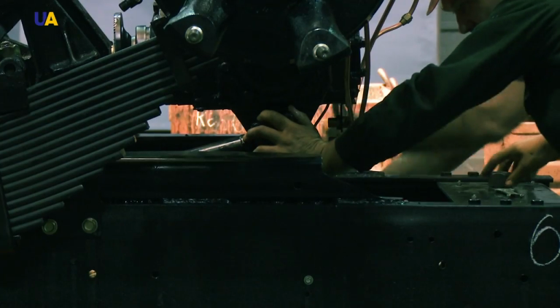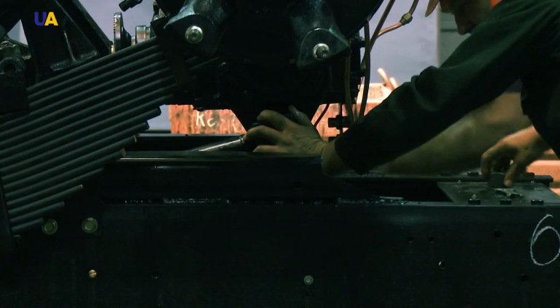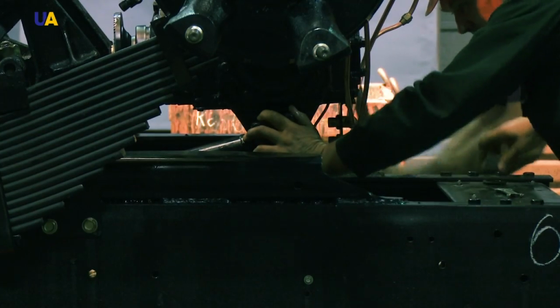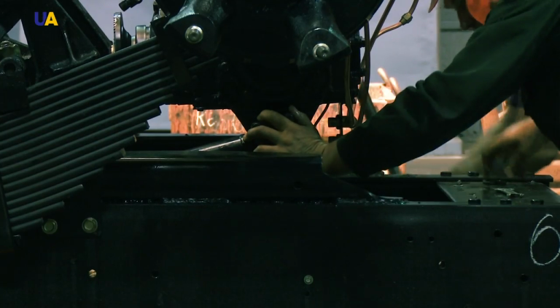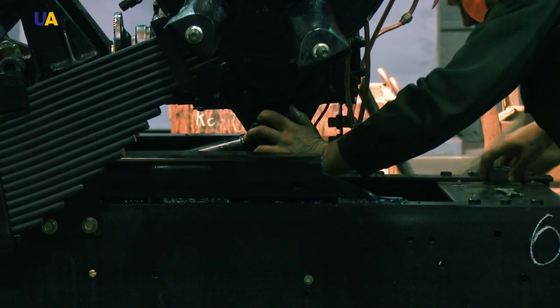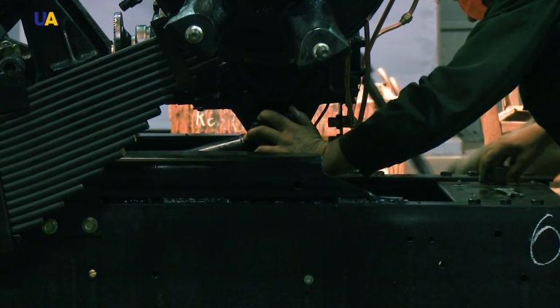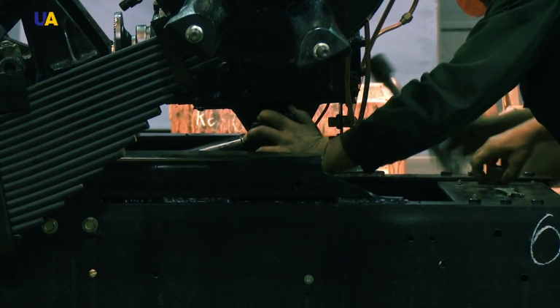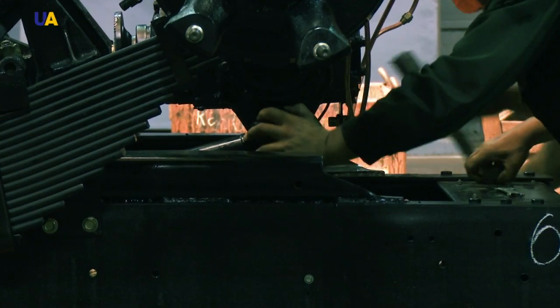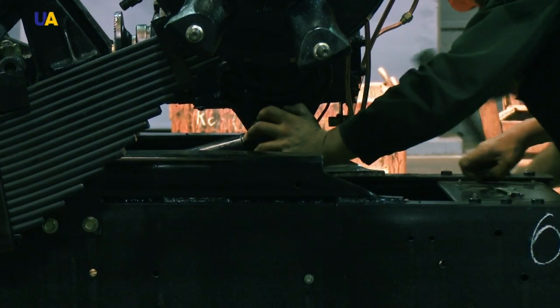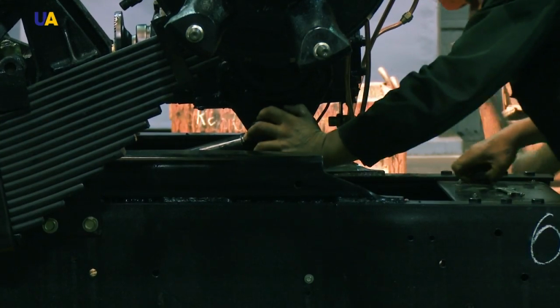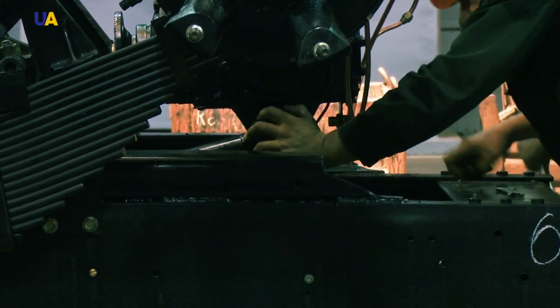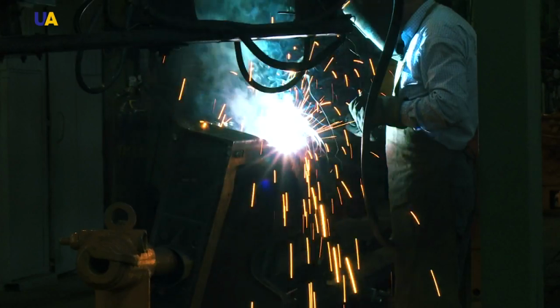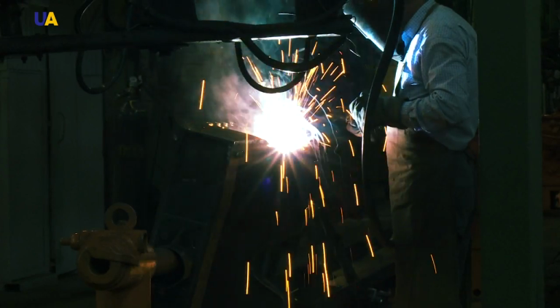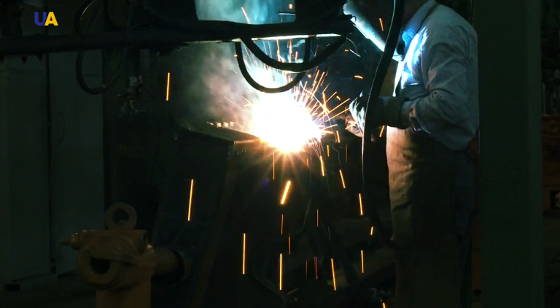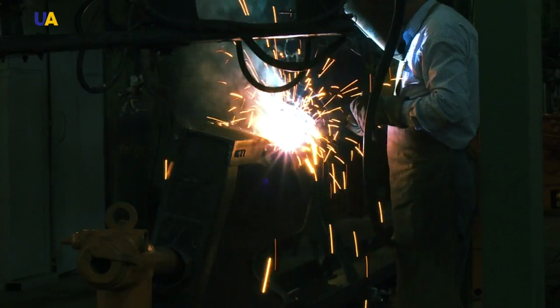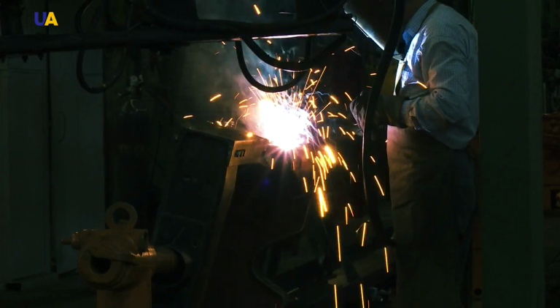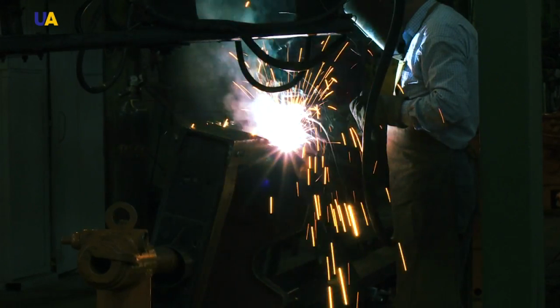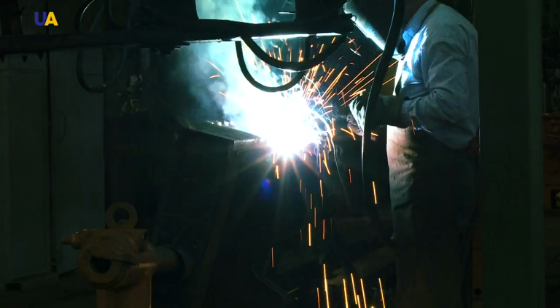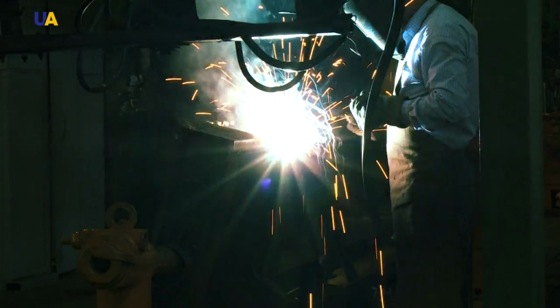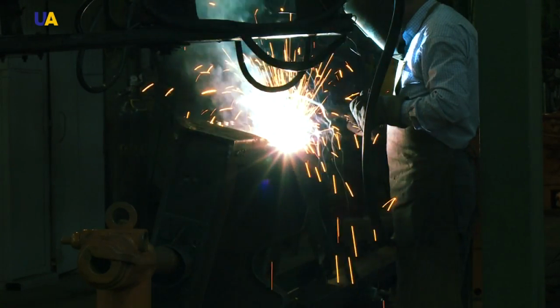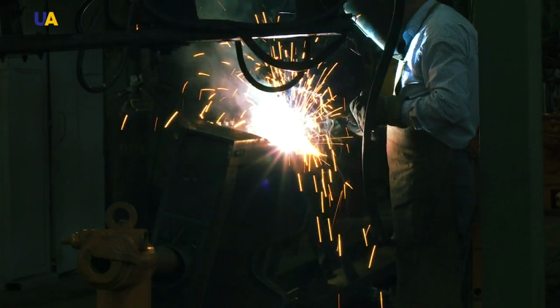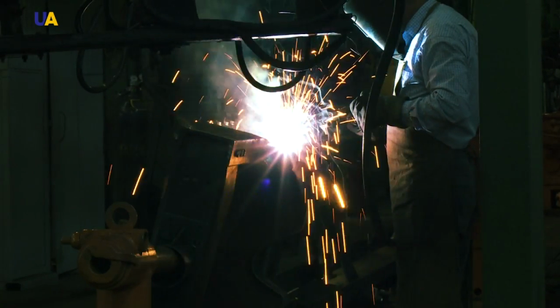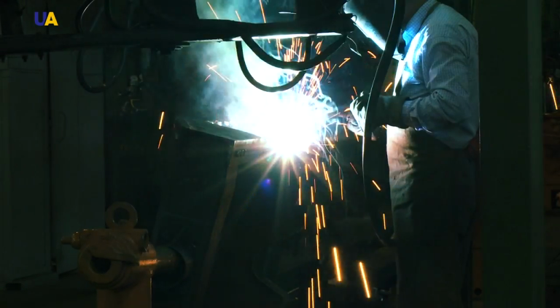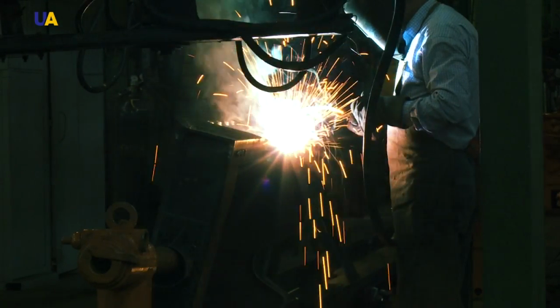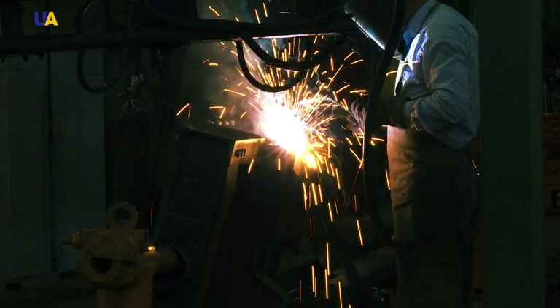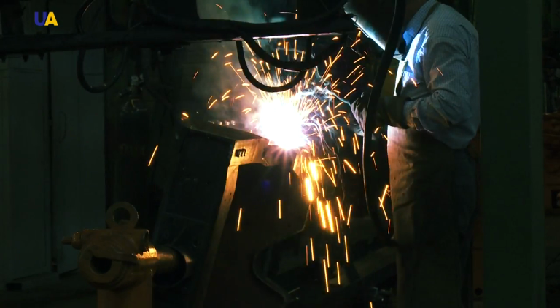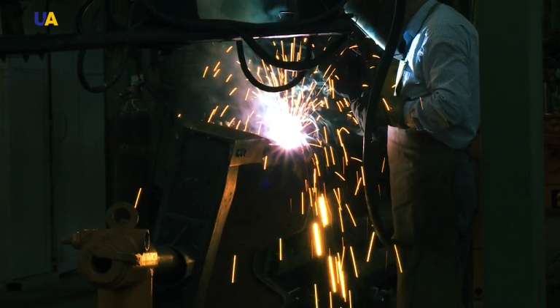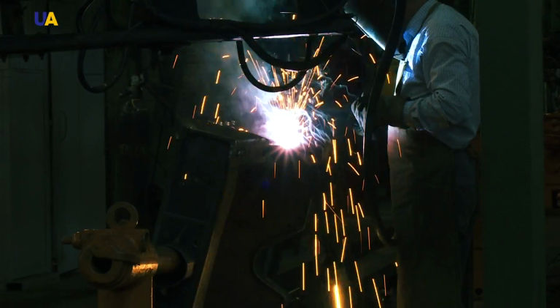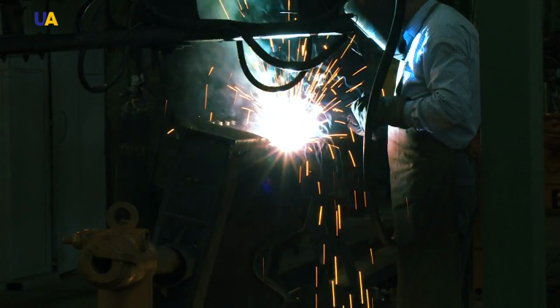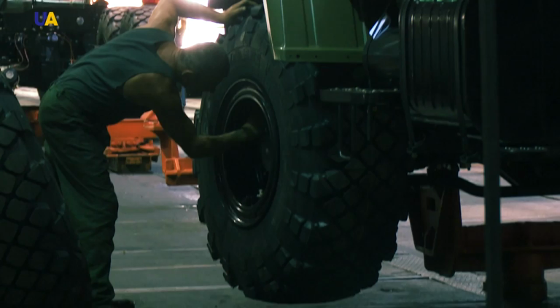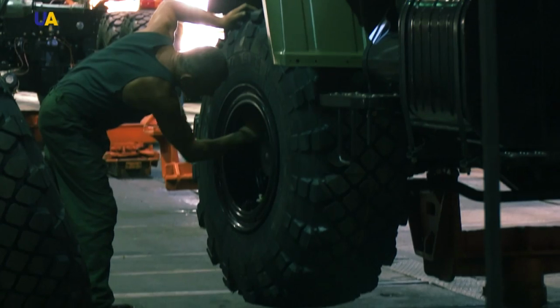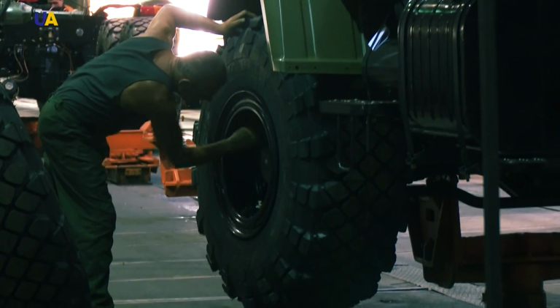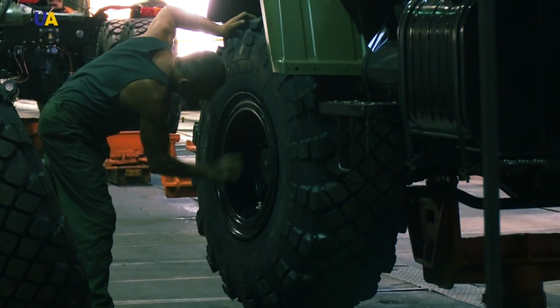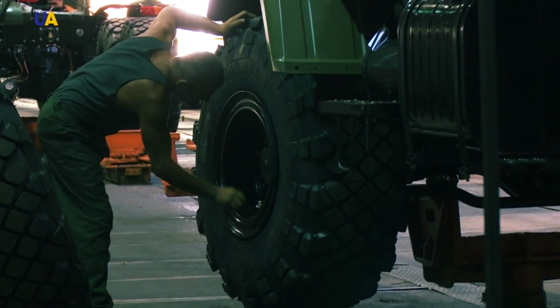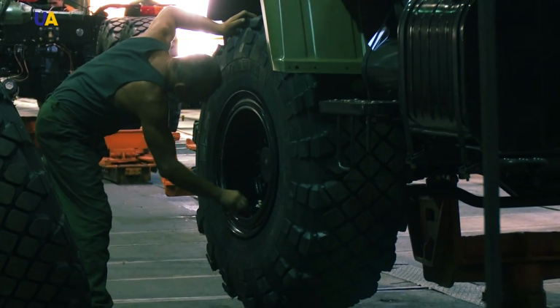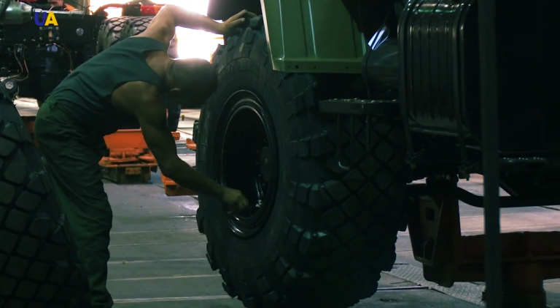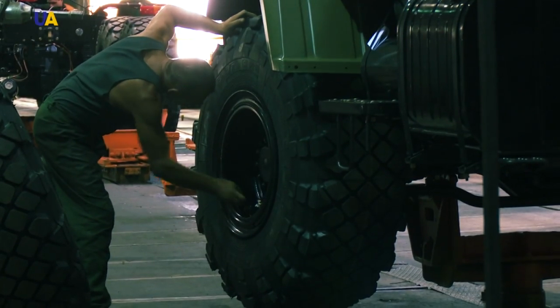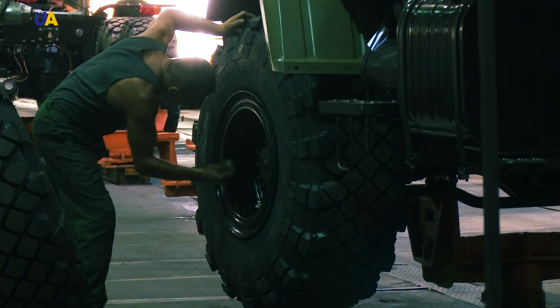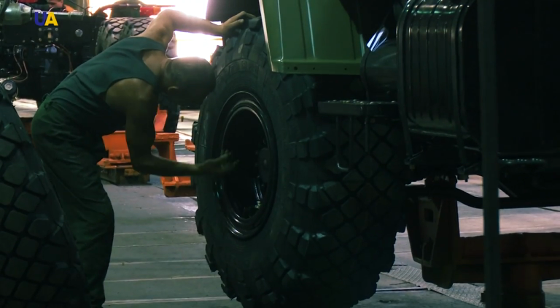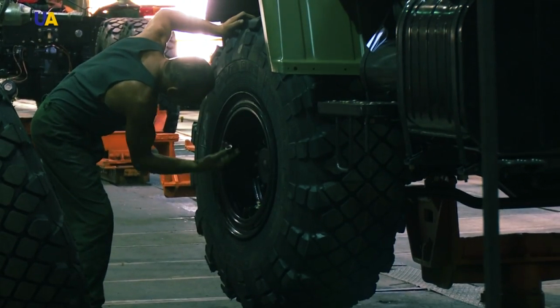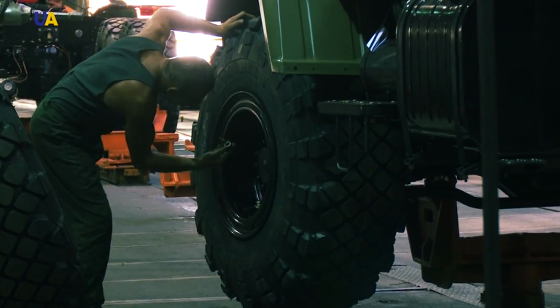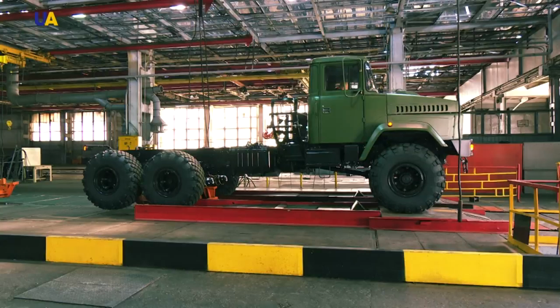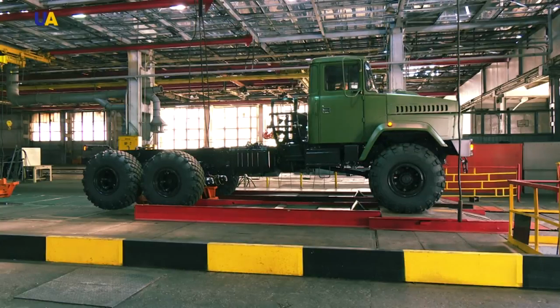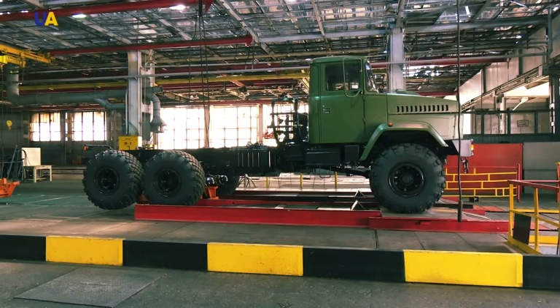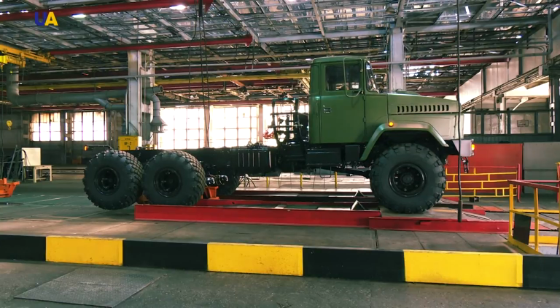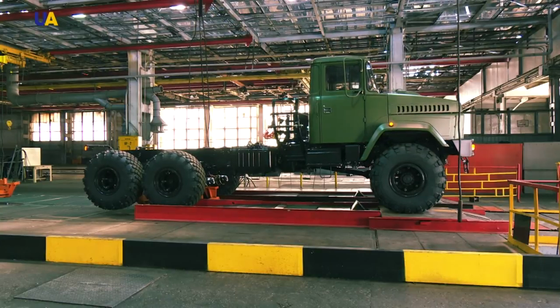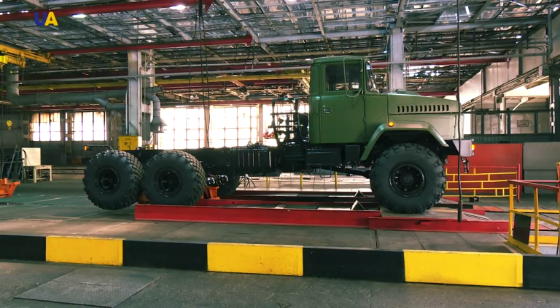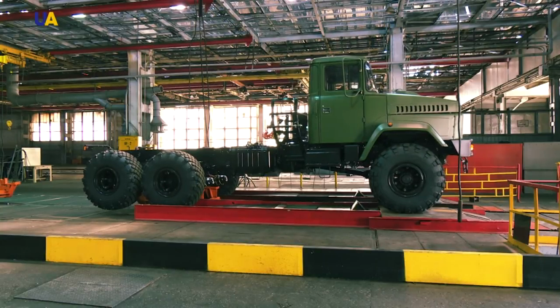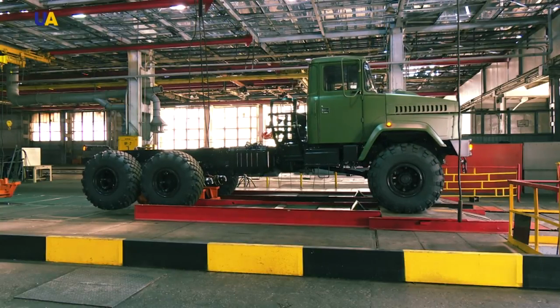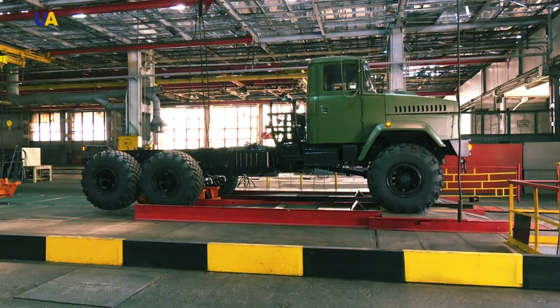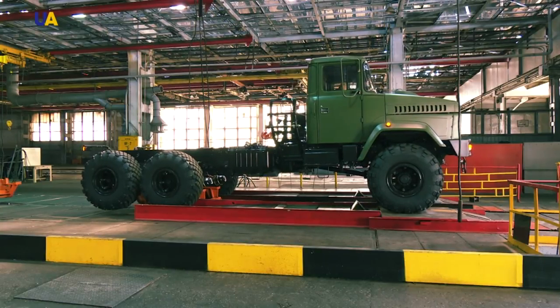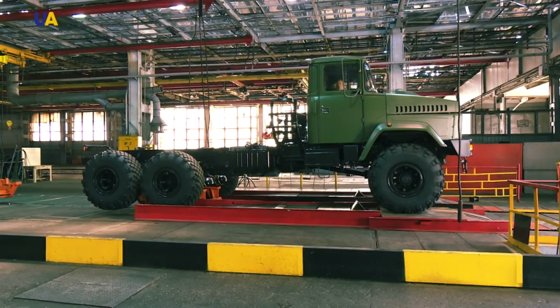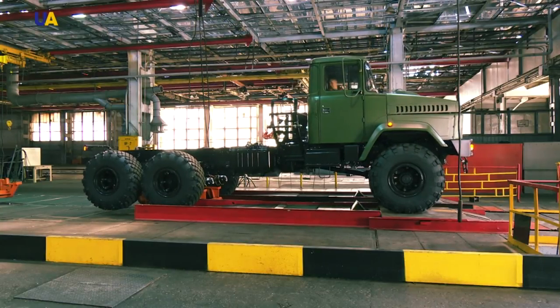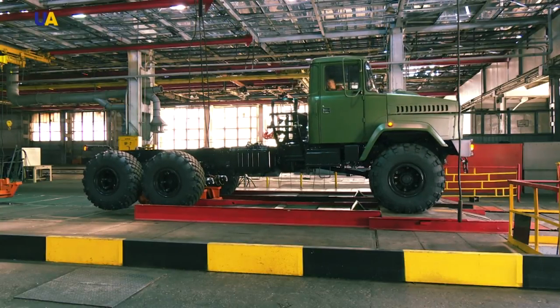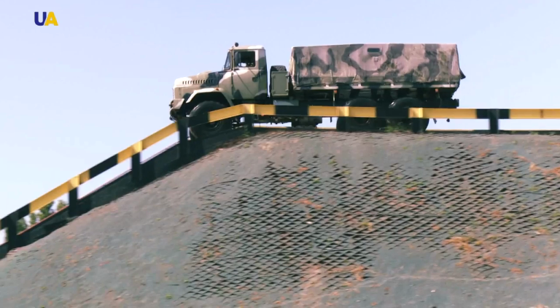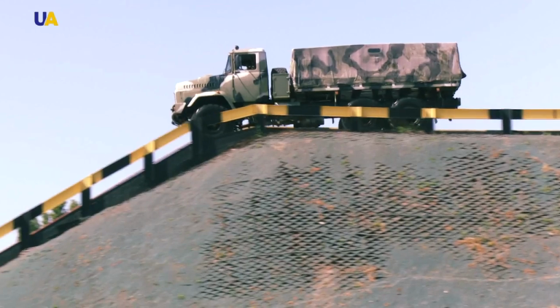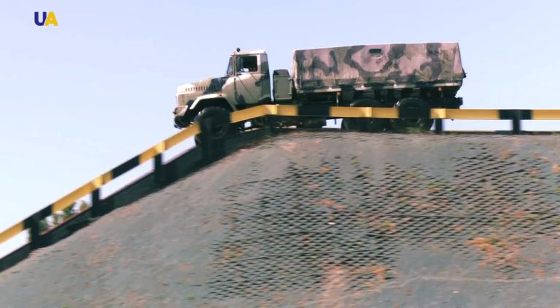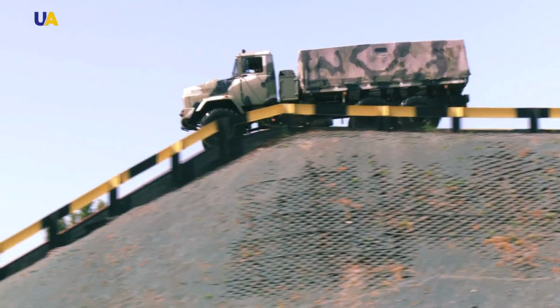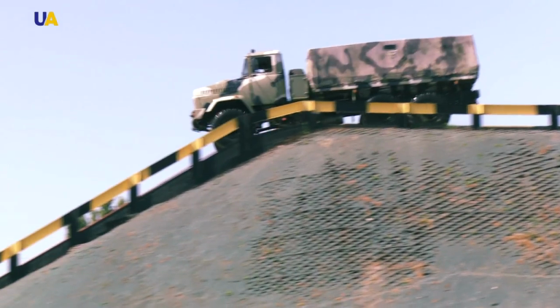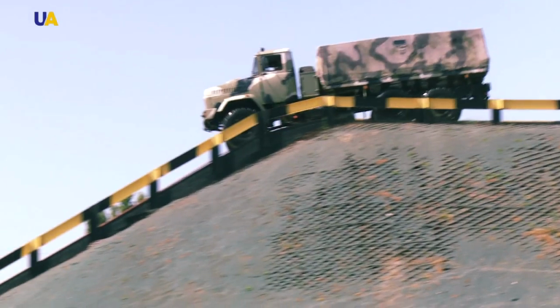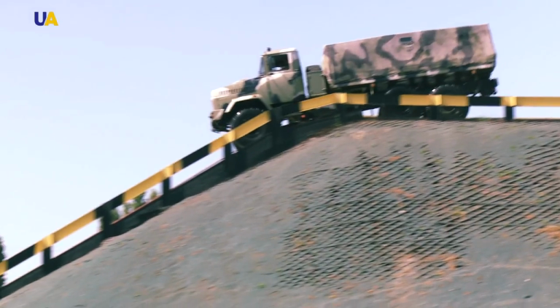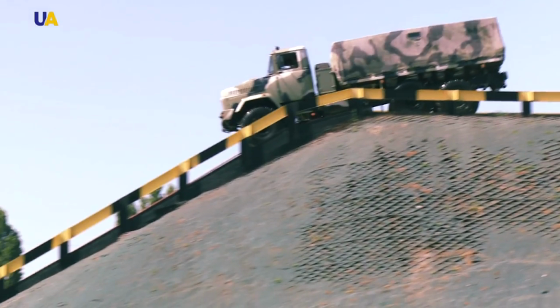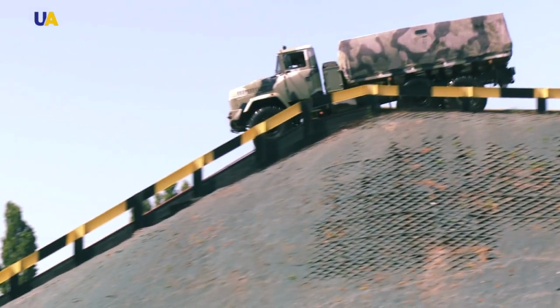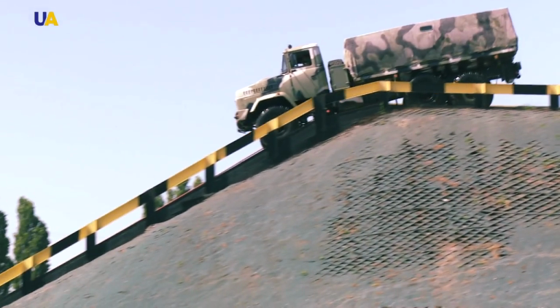Today in Made in Ukraine, we will take you through the production of one of the largest trucks in post-Soviet countries, the Kraz.